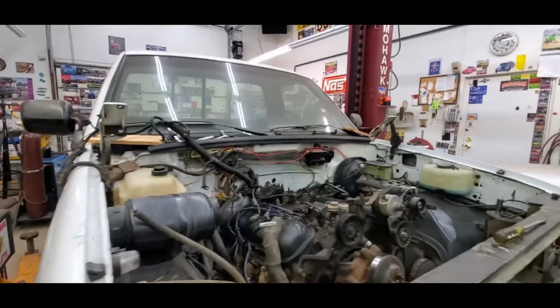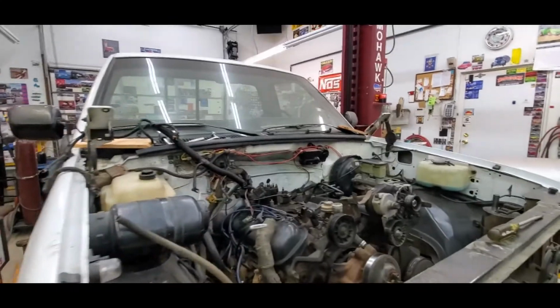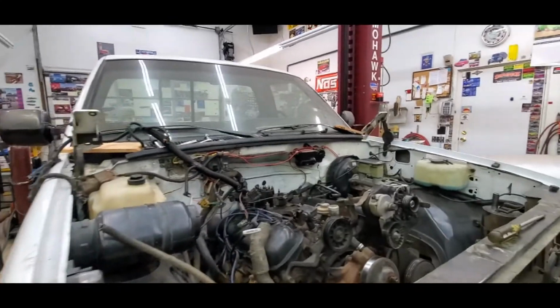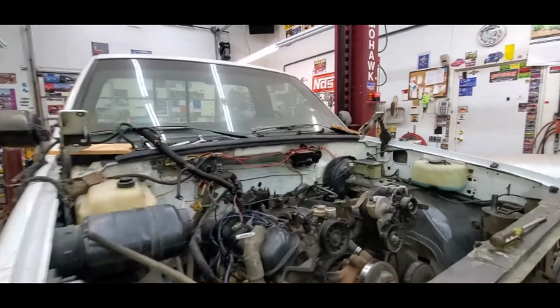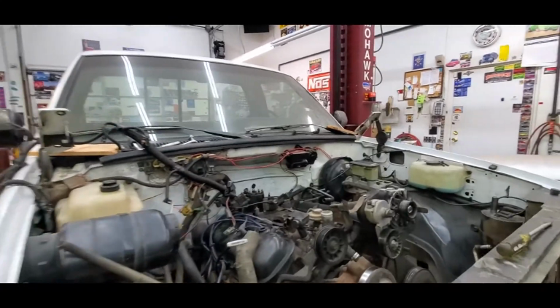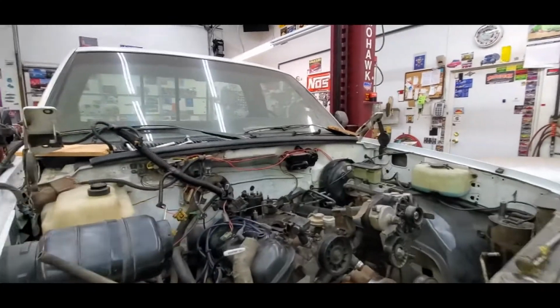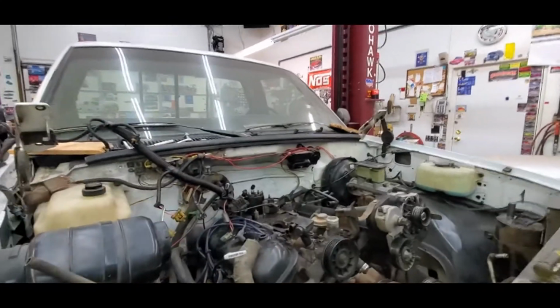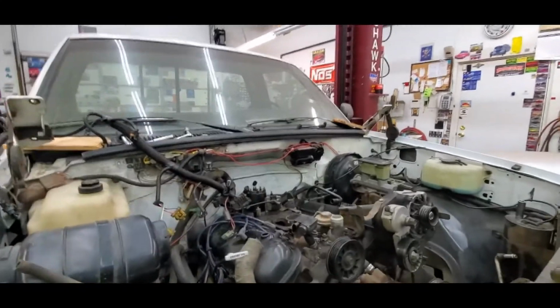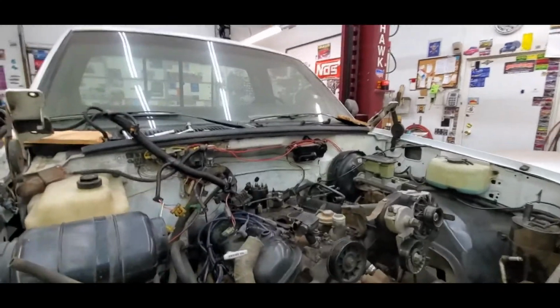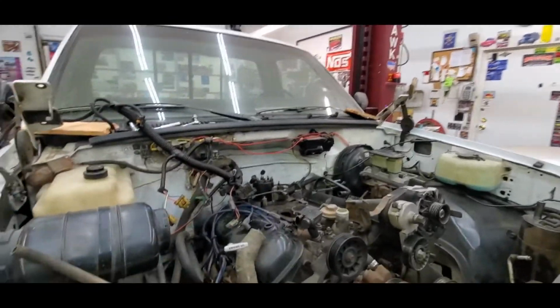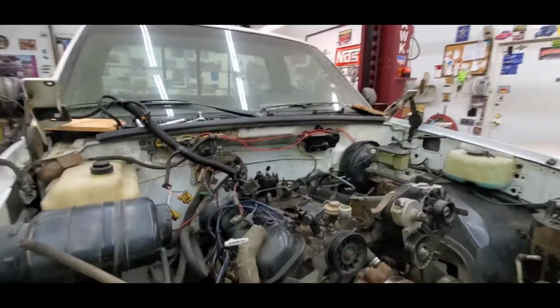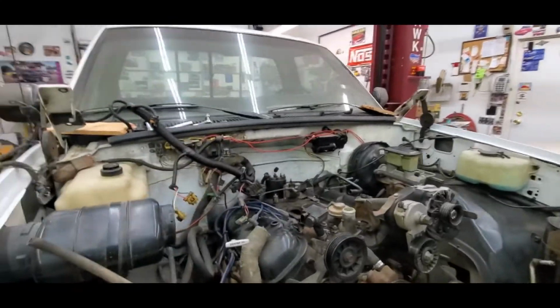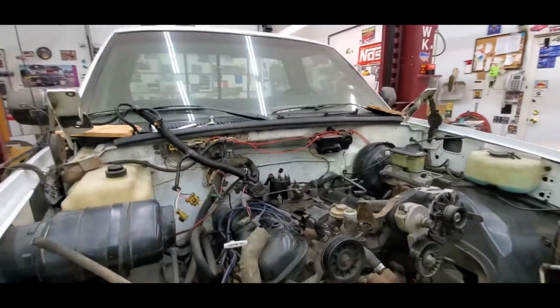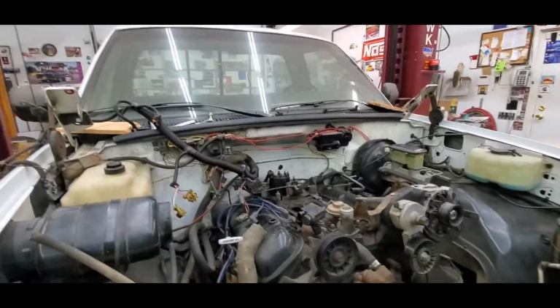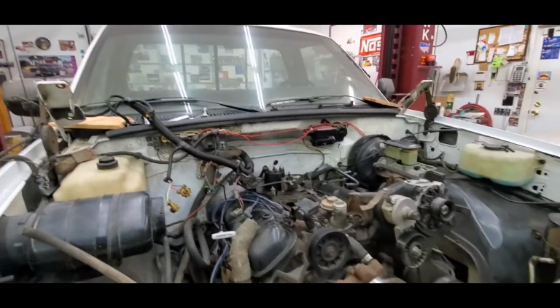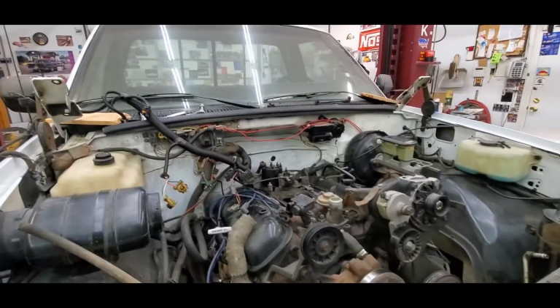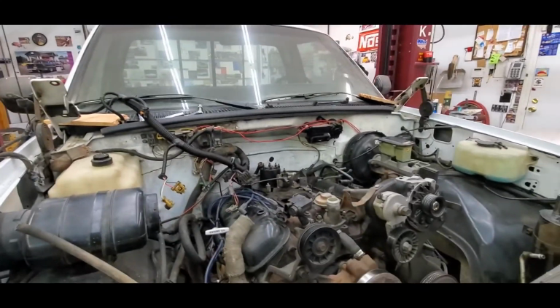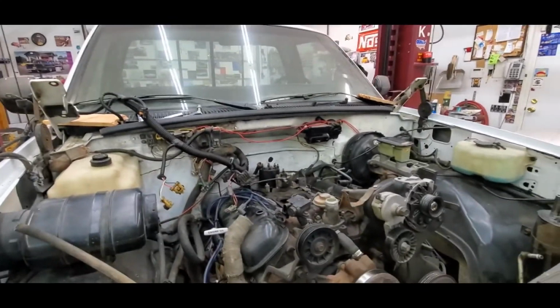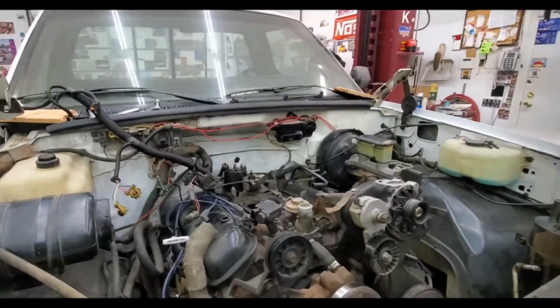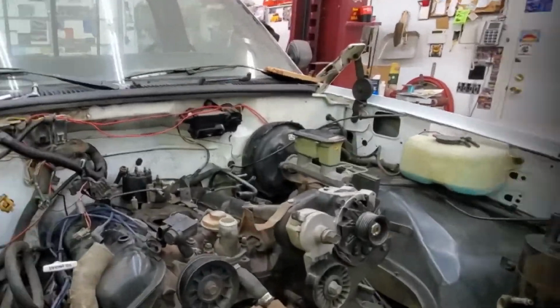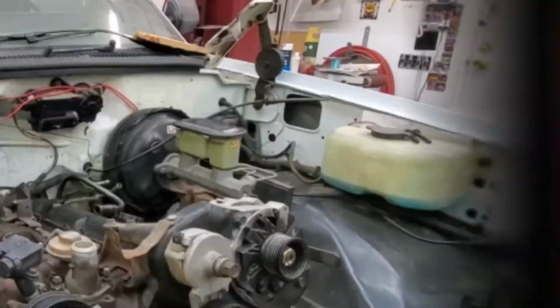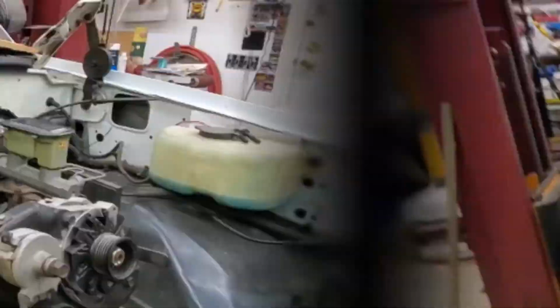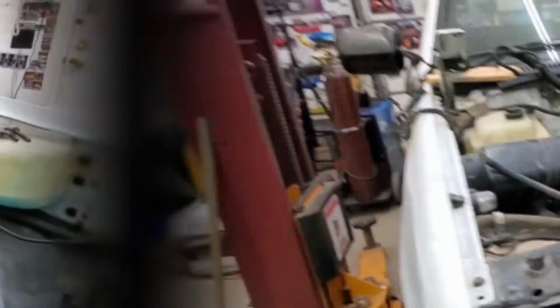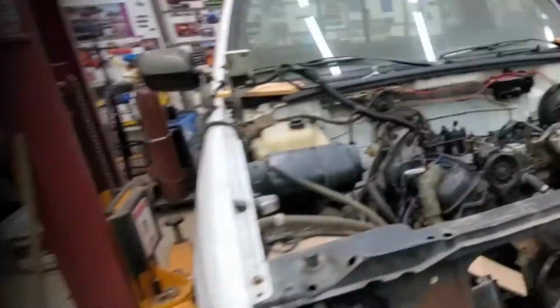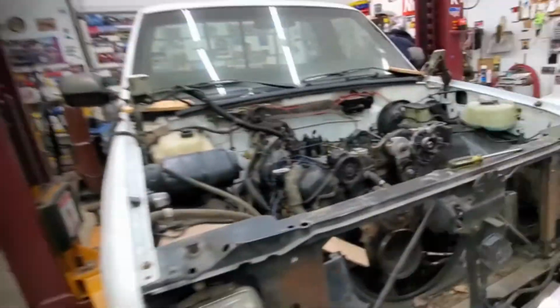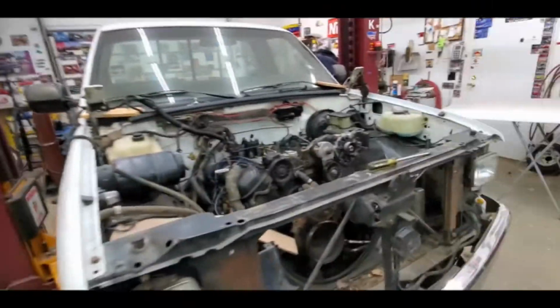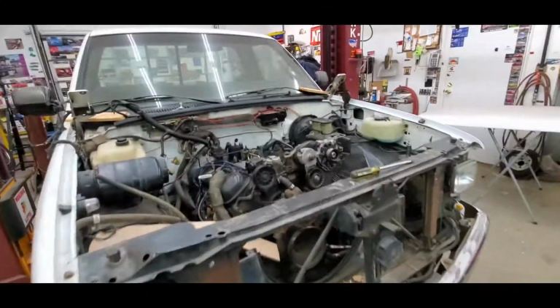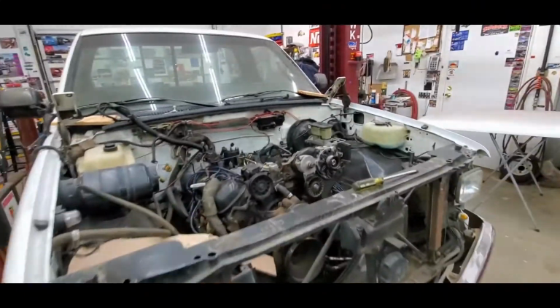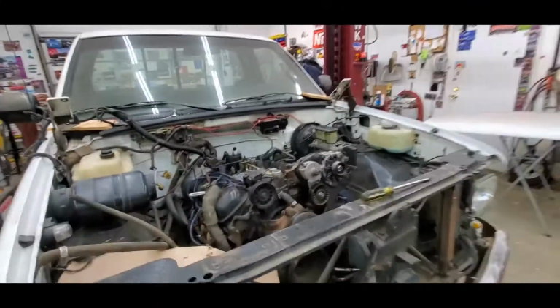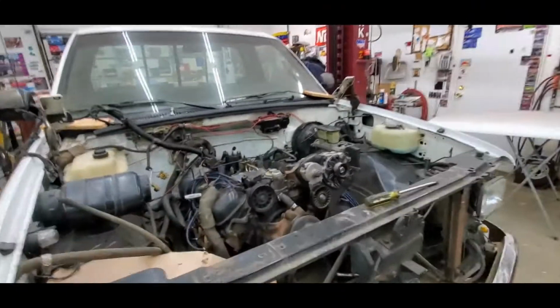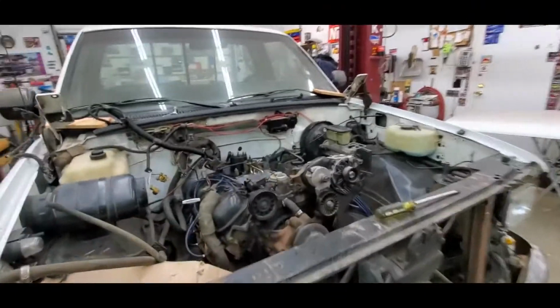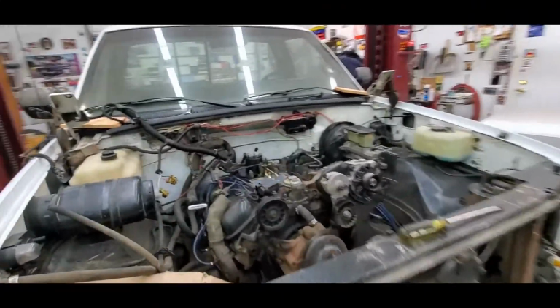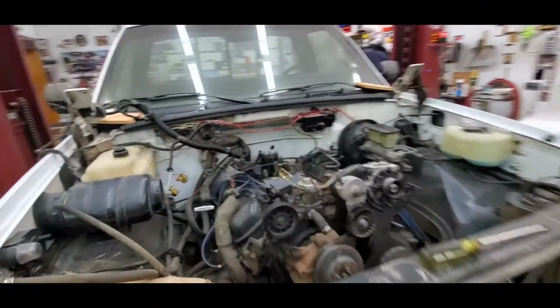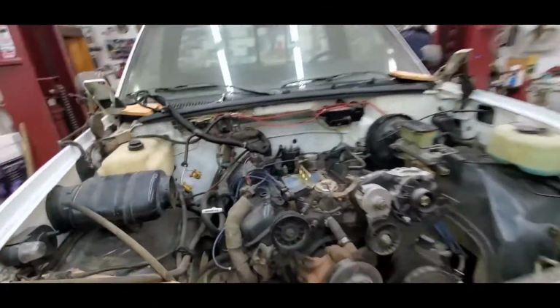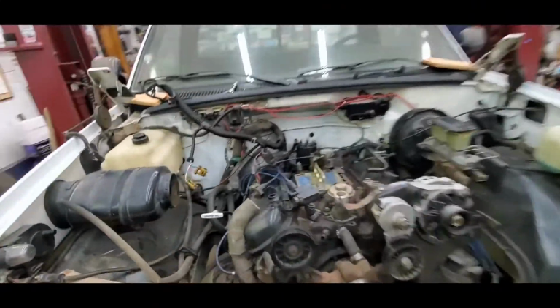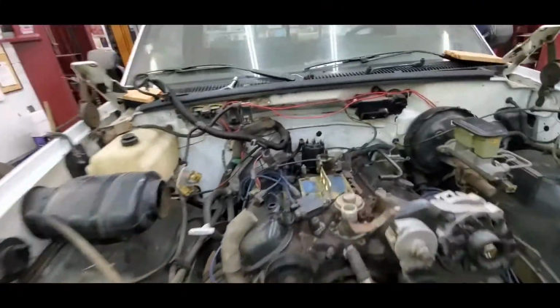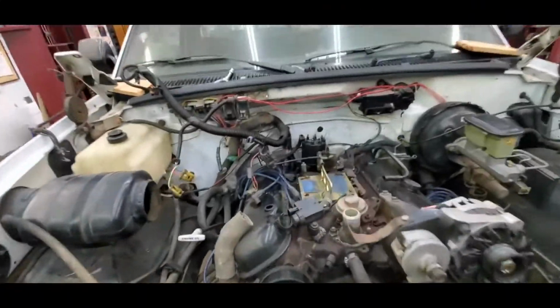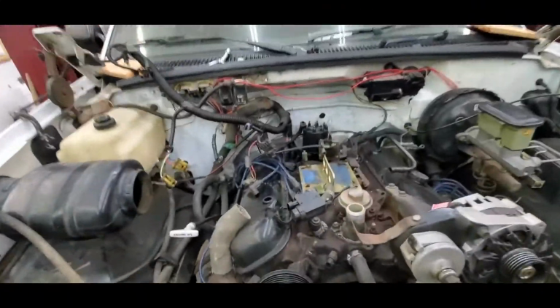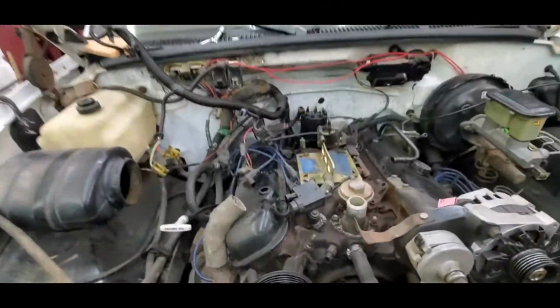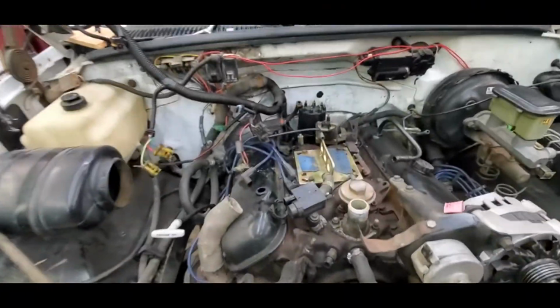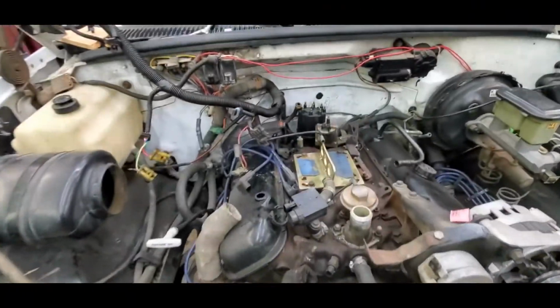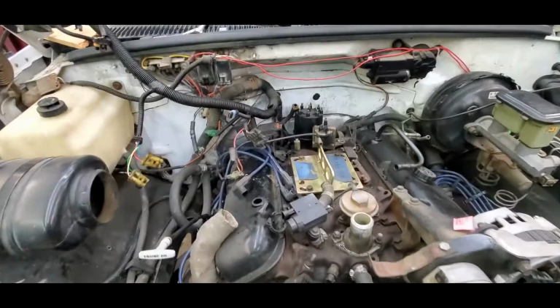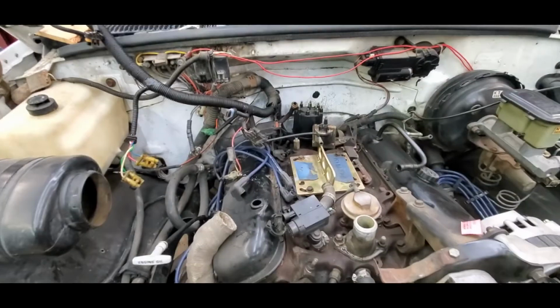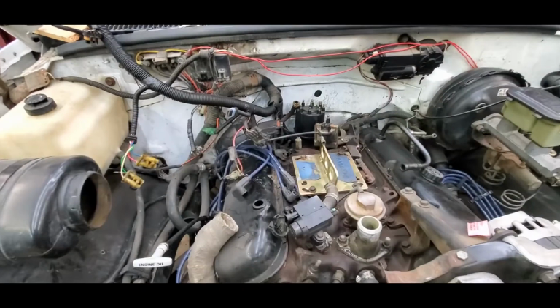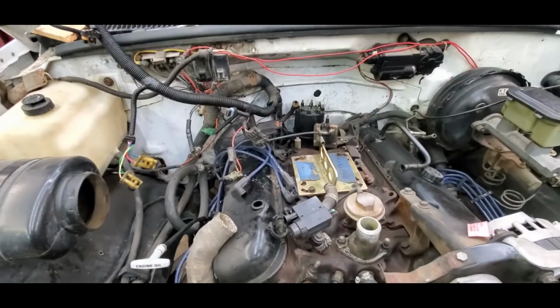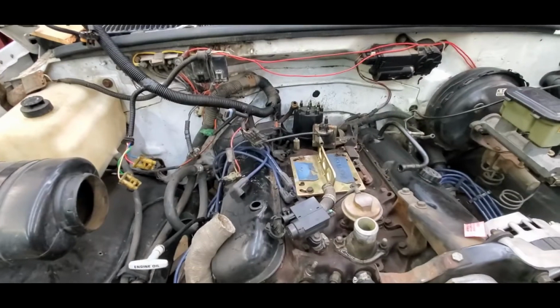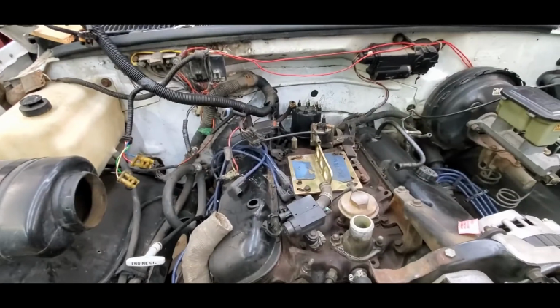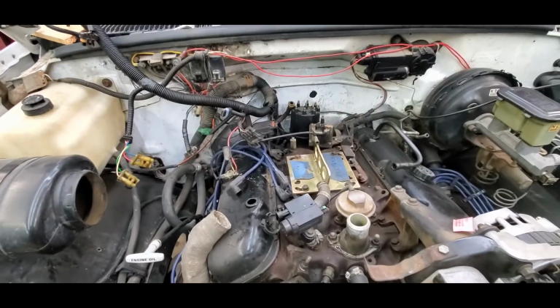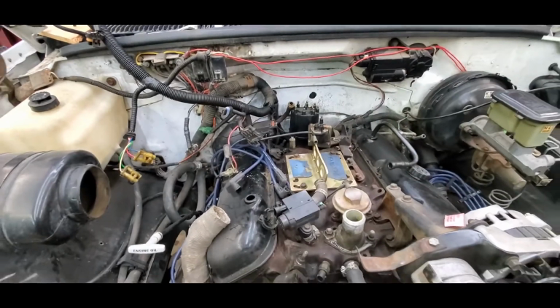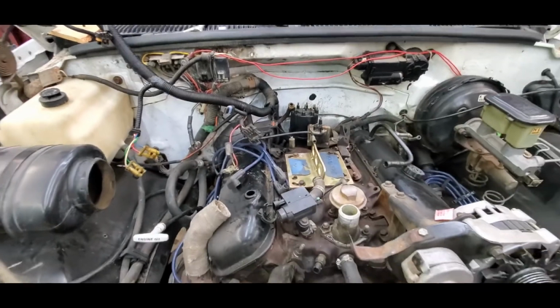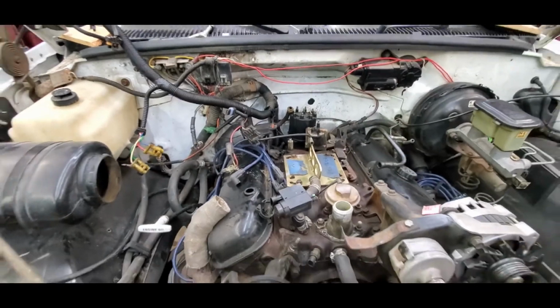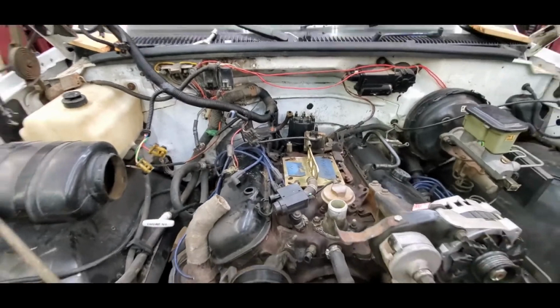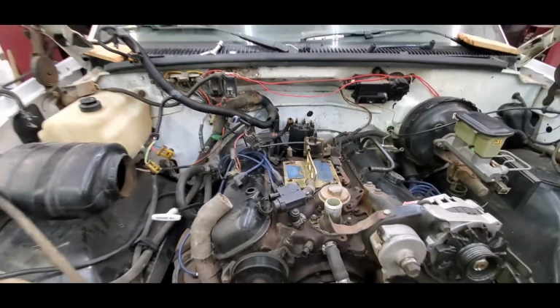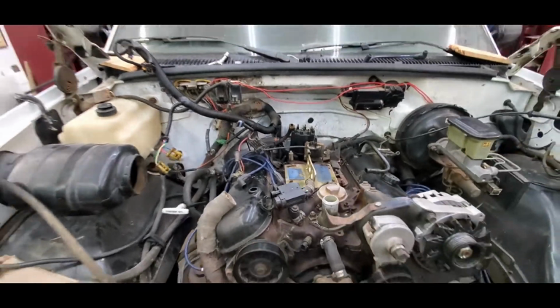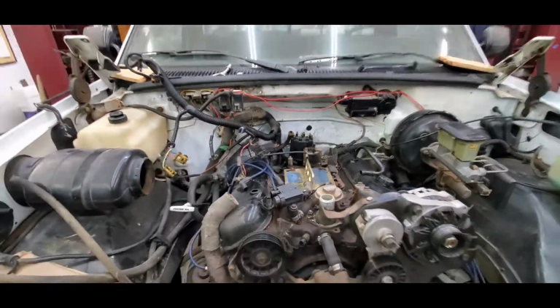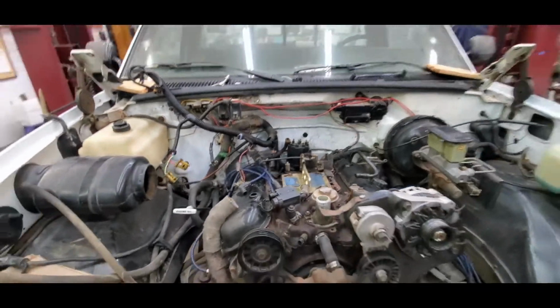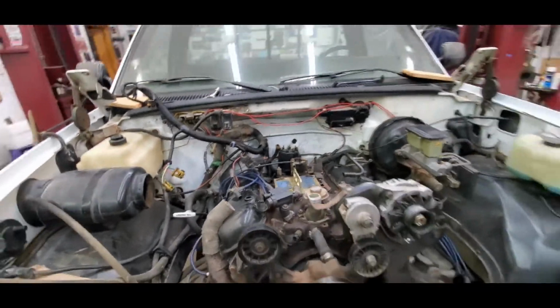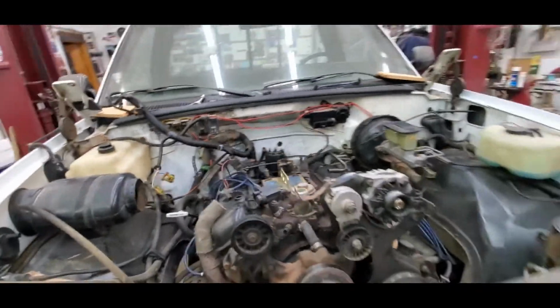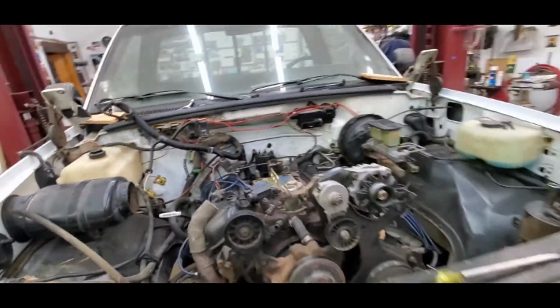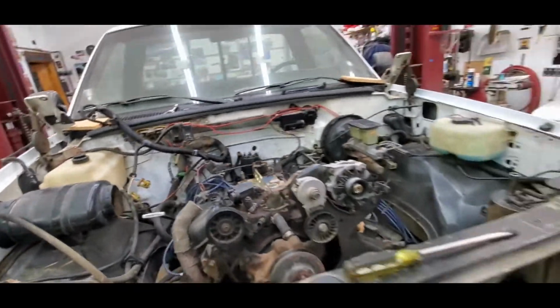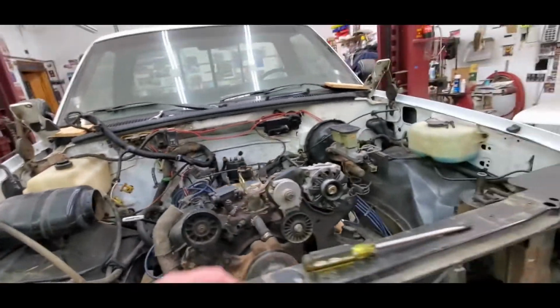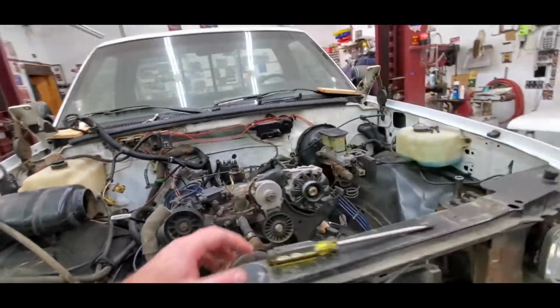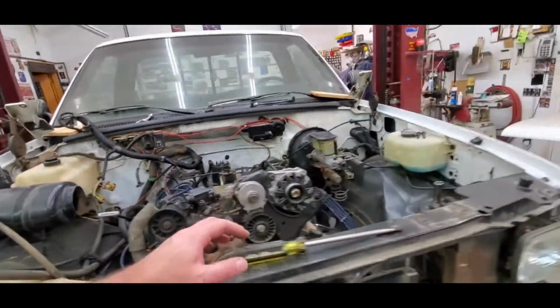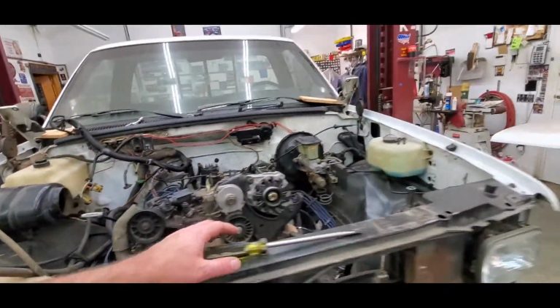He's out getting the carb plate and then we'll roll the cherry picker in here and go to town — hopefully not destroy the distributor. There — just a standard carb plate. We've got her on there; we're going to roll her back, get her up in the air.